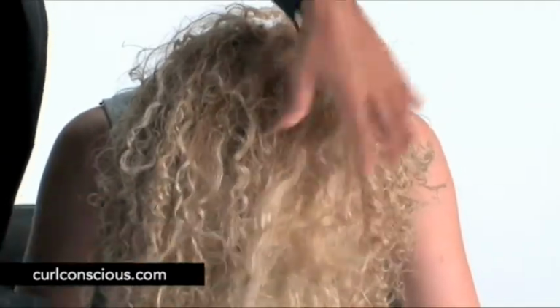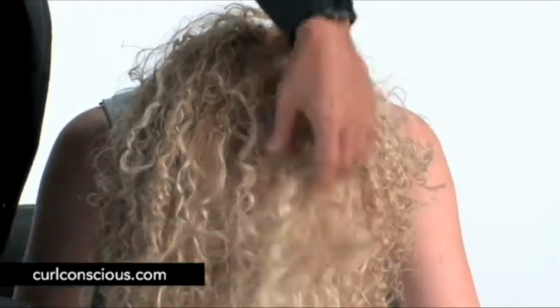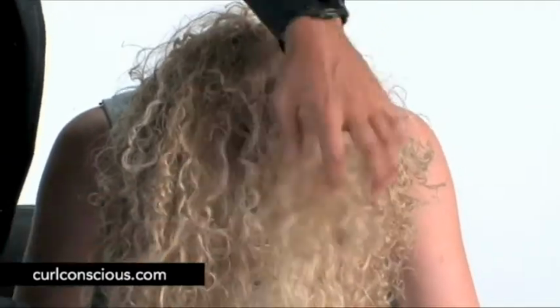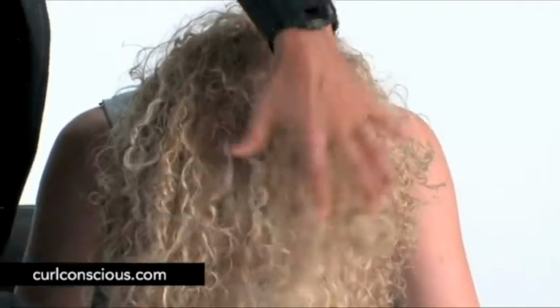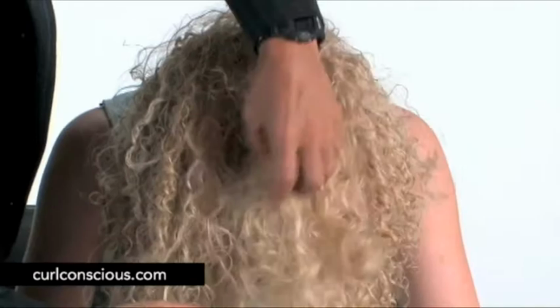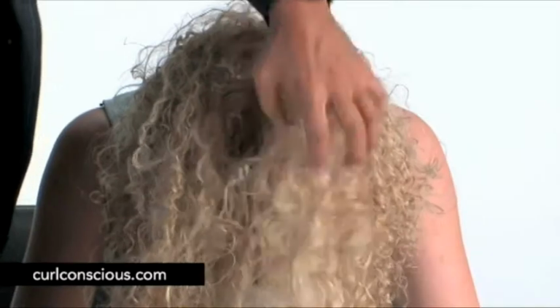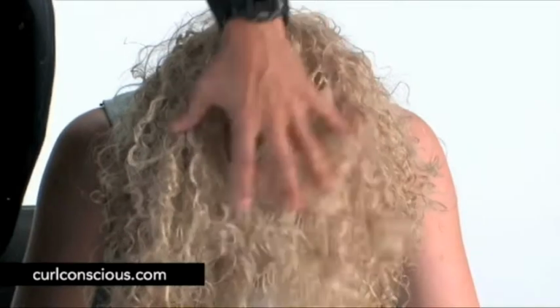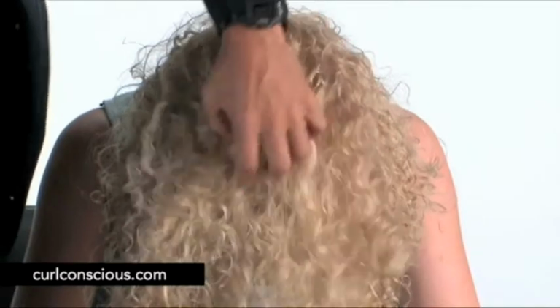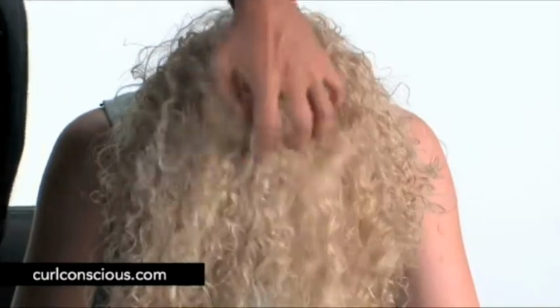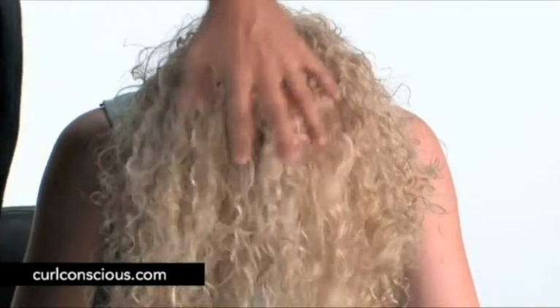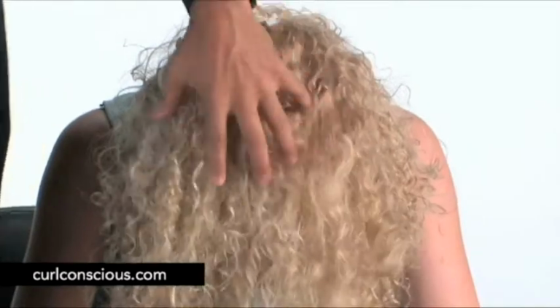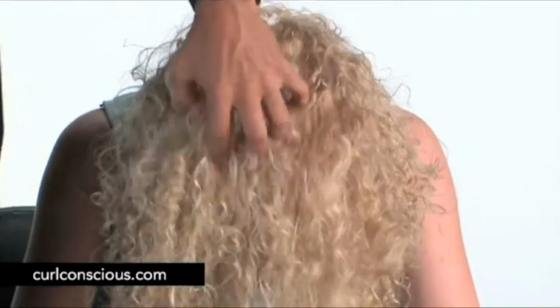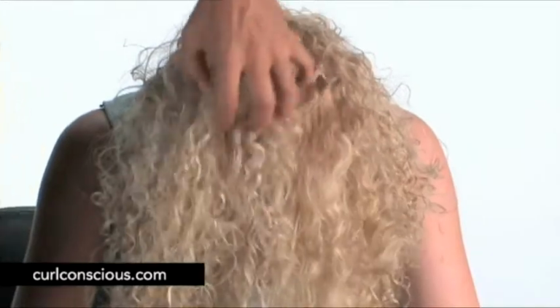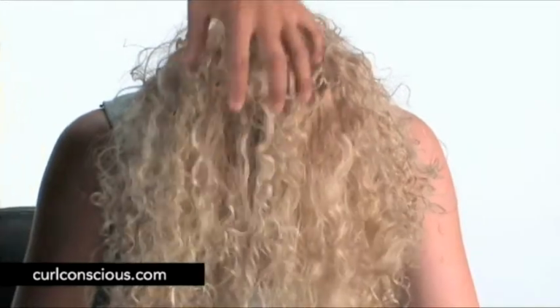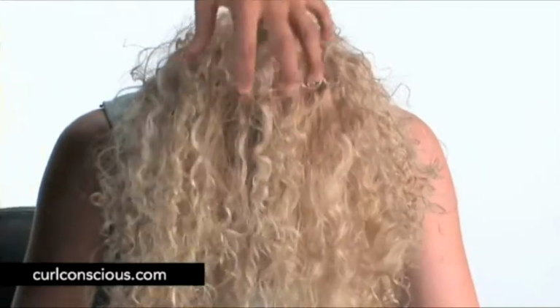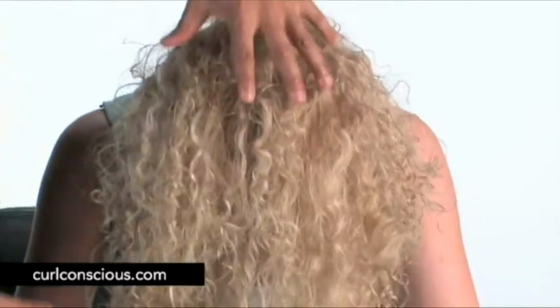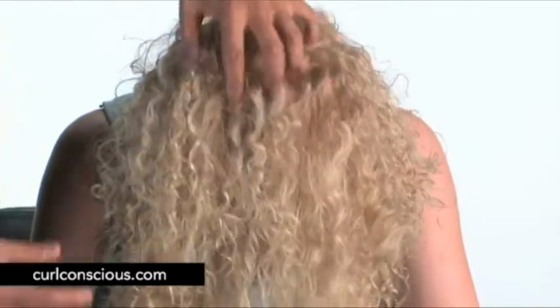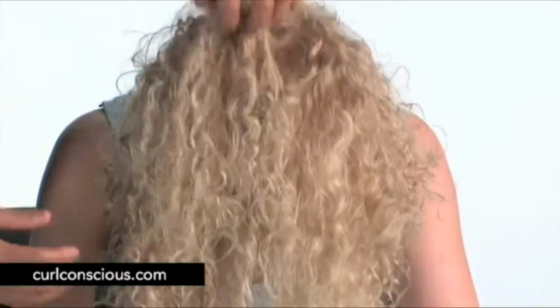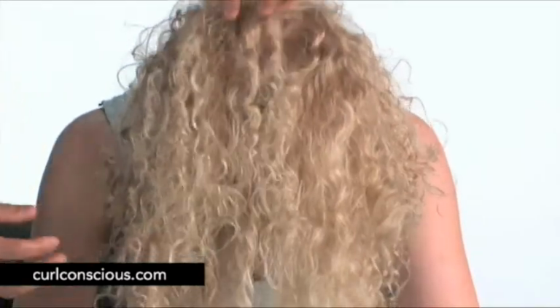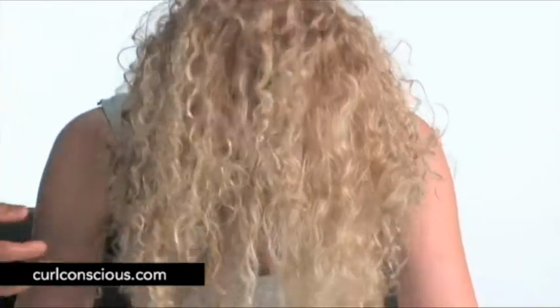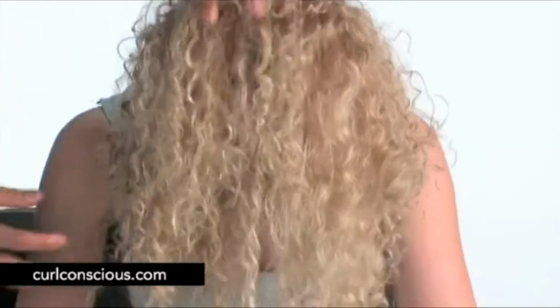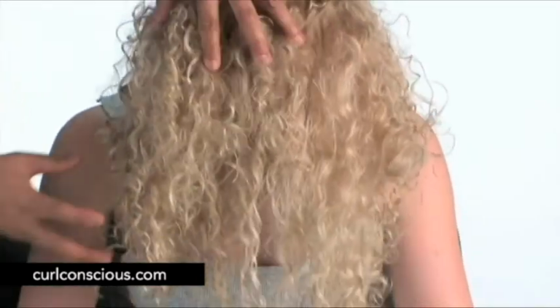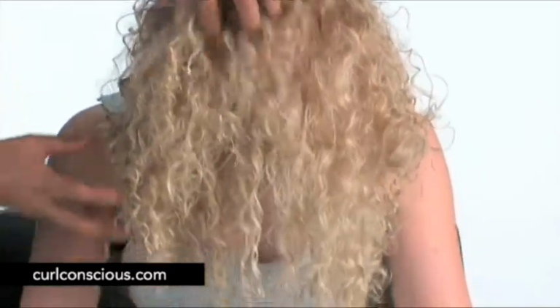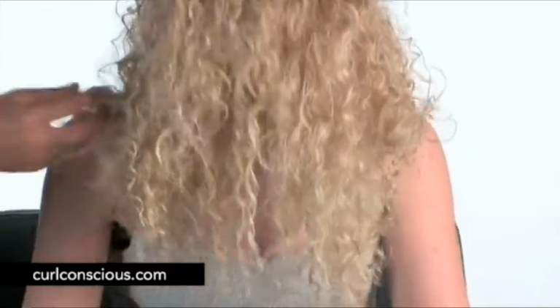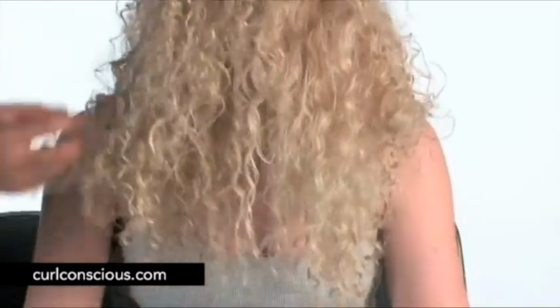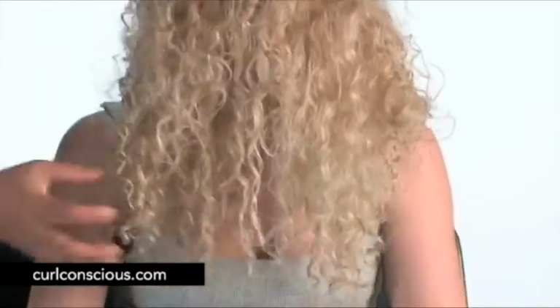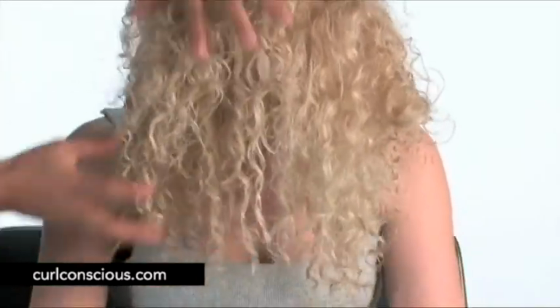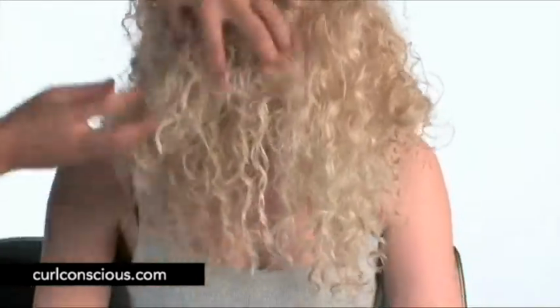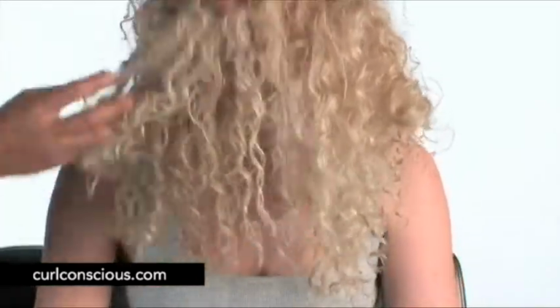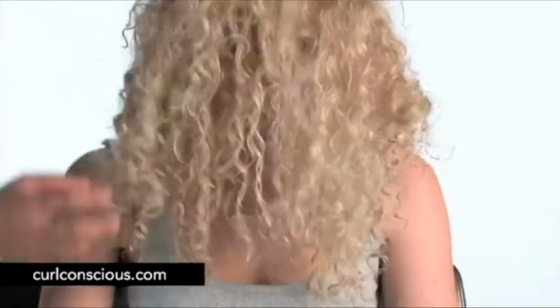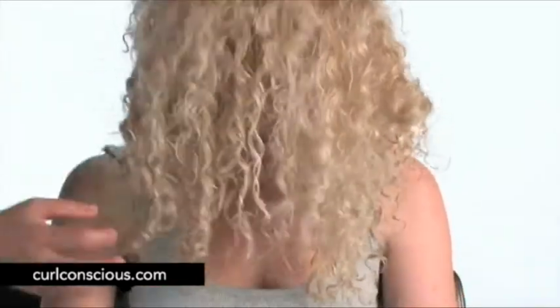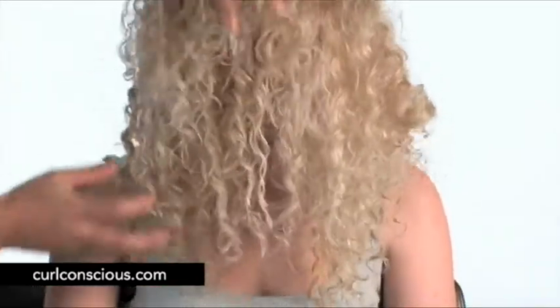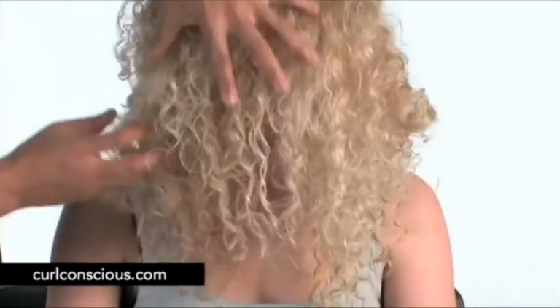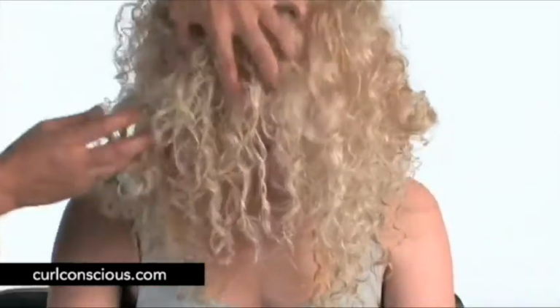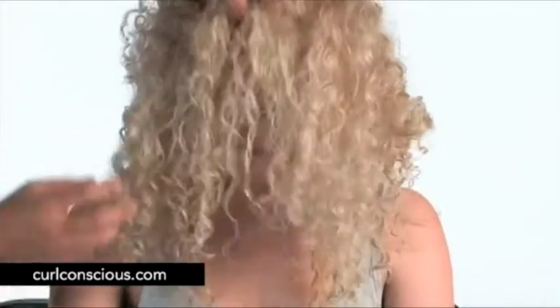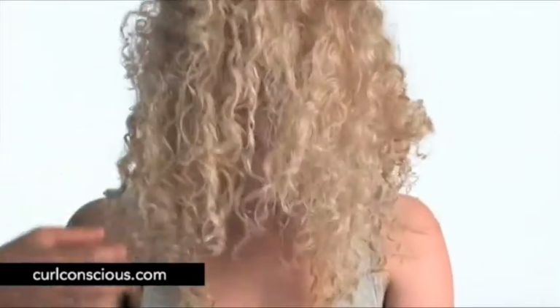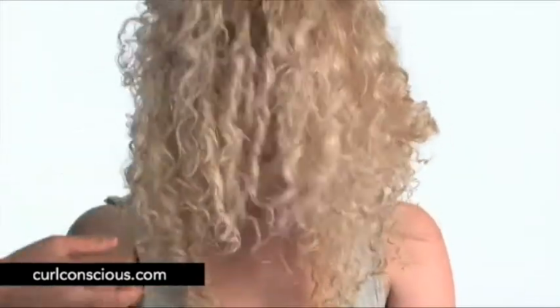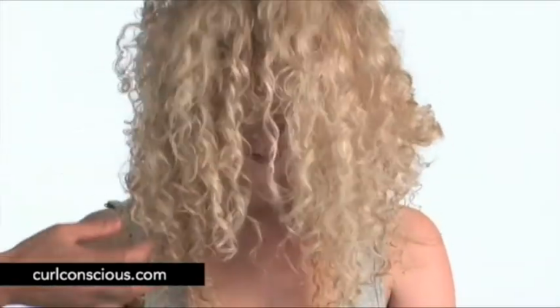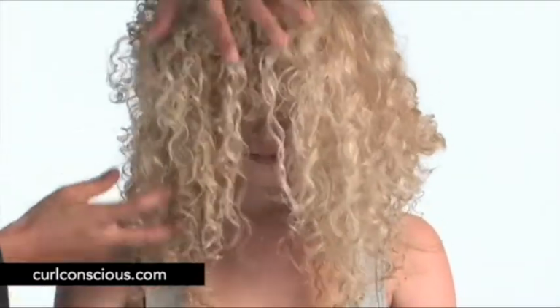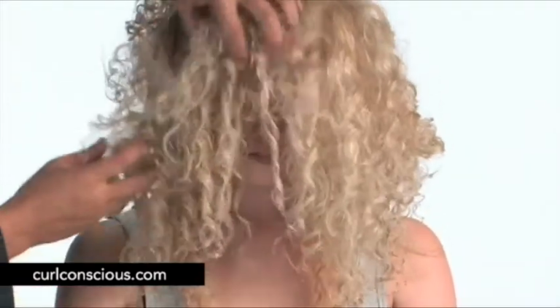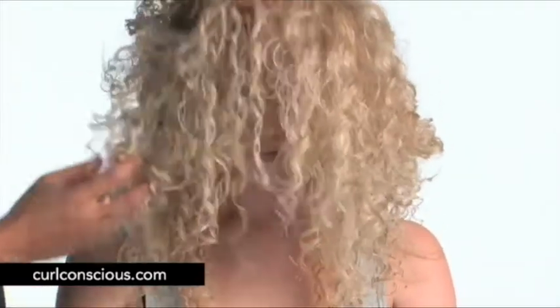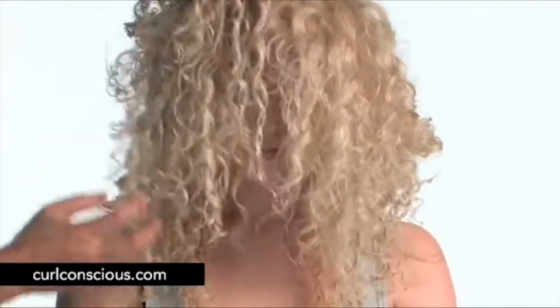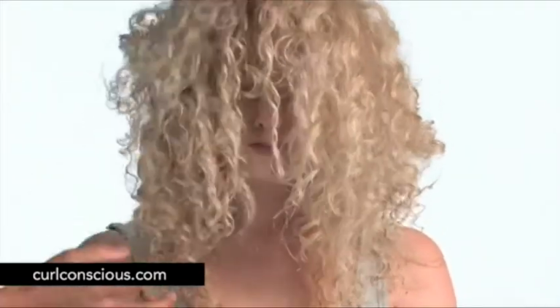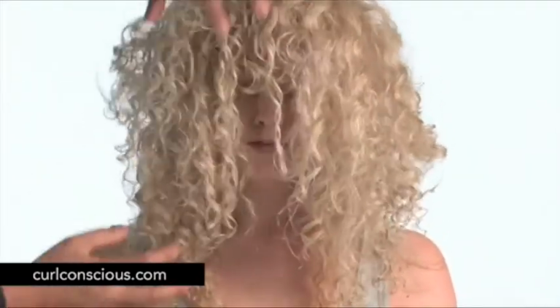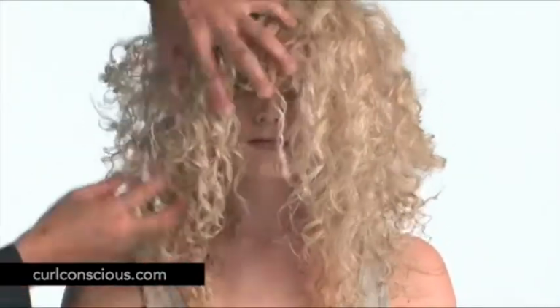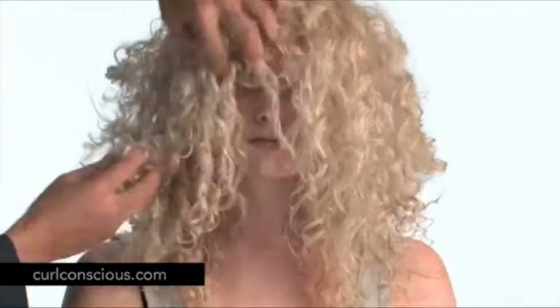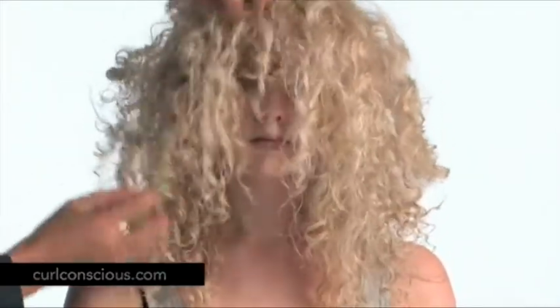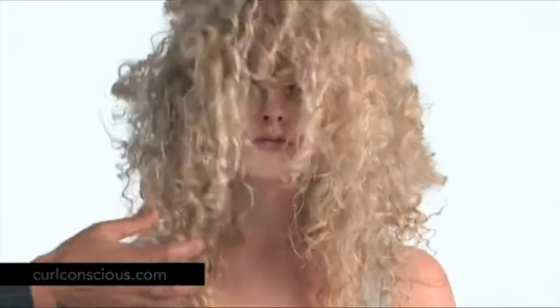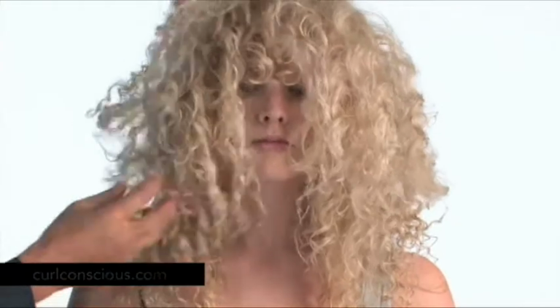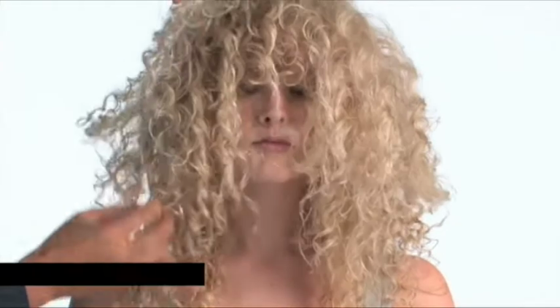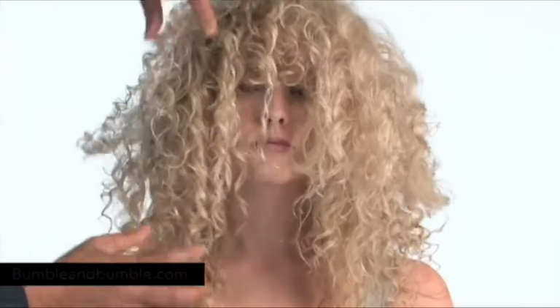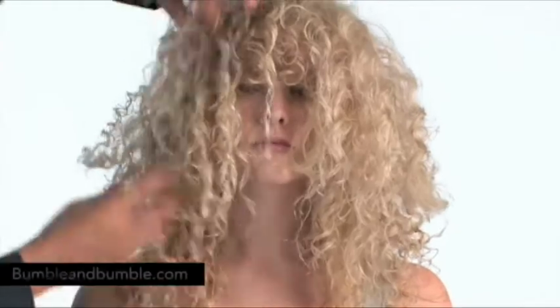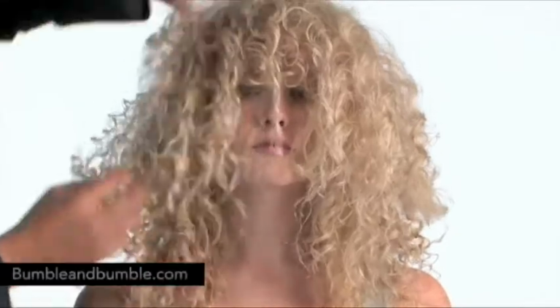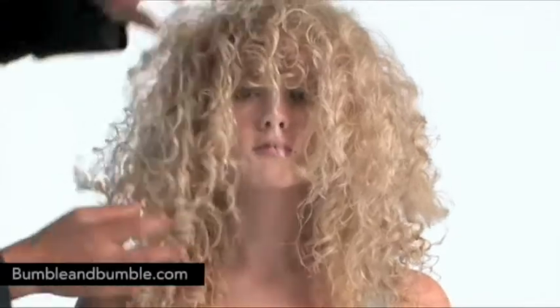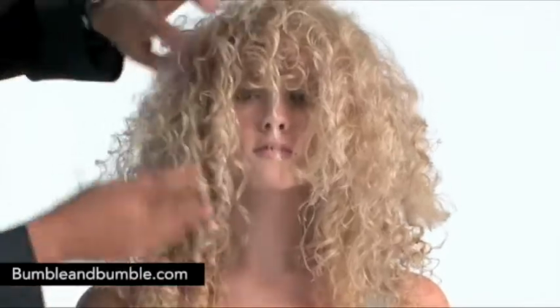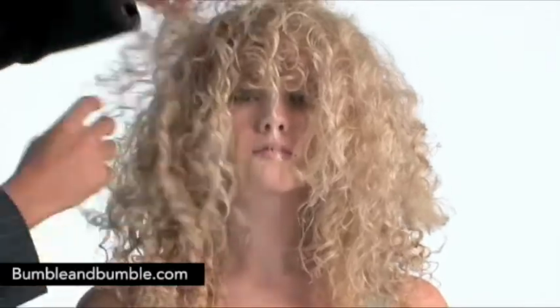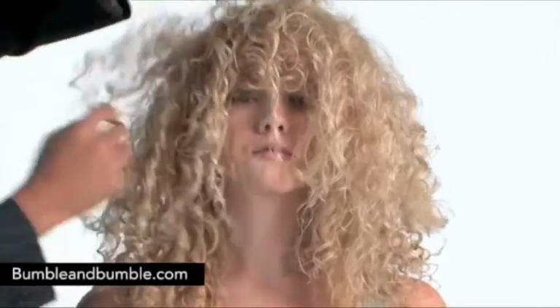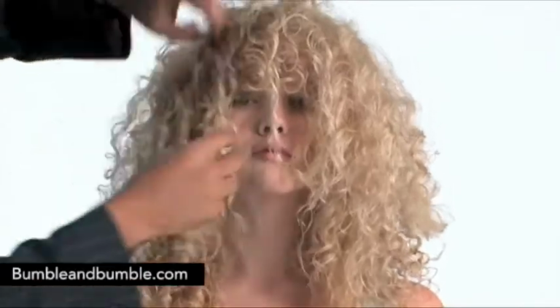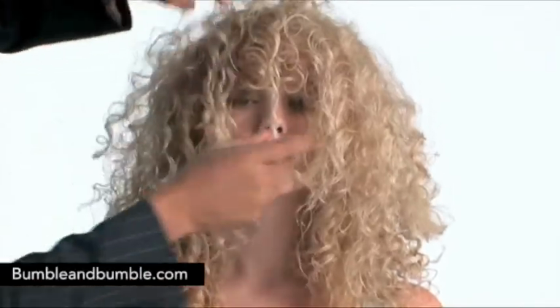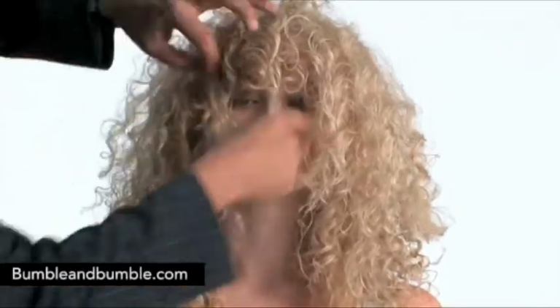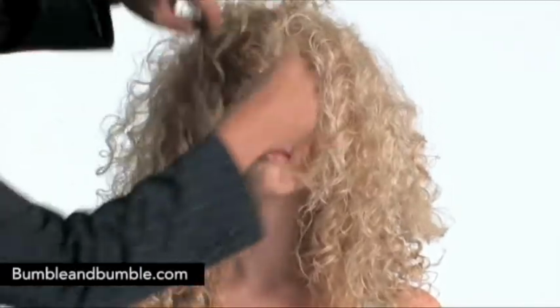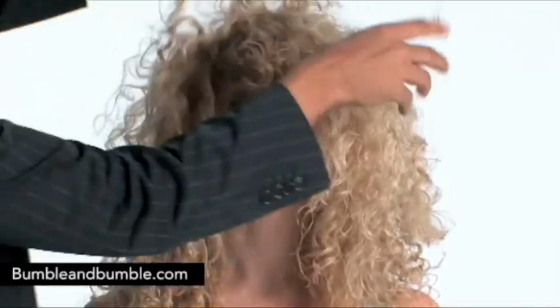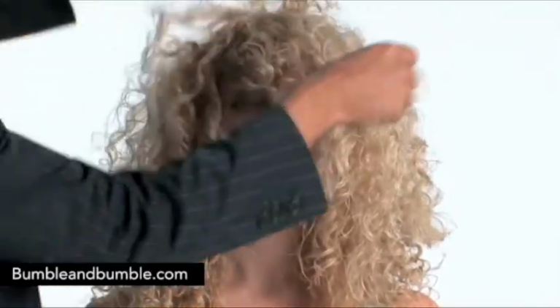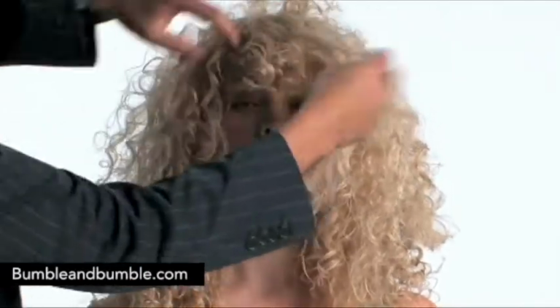And you'll see right through here with the reveal shot just how spectacular that hair now looks — good product, good styling. Fantastic.